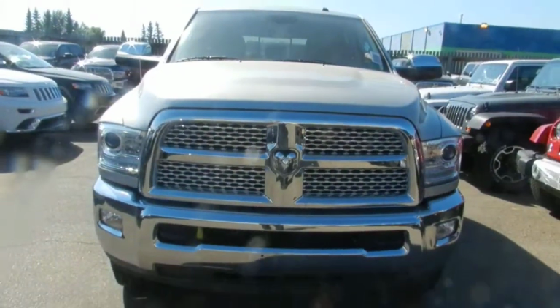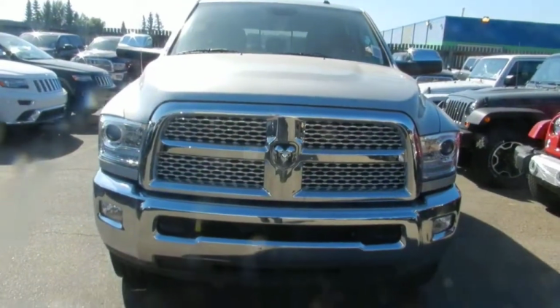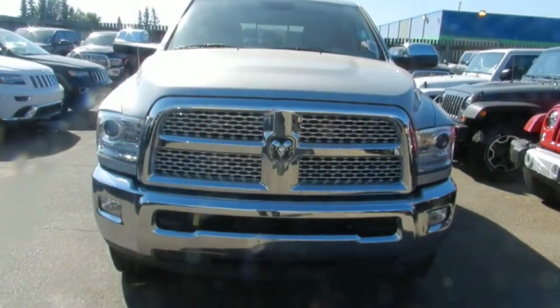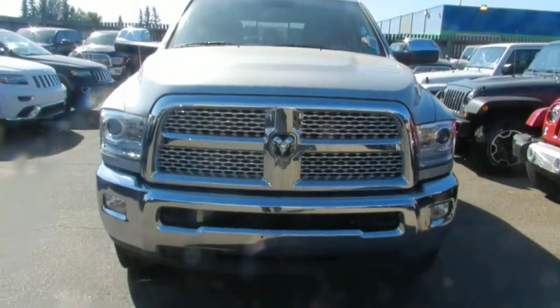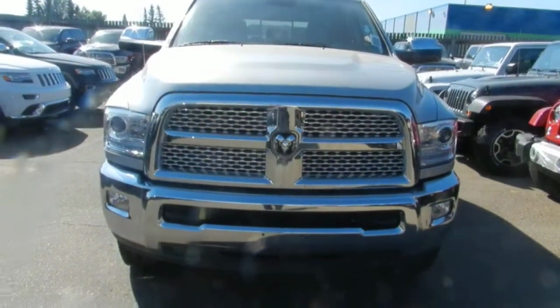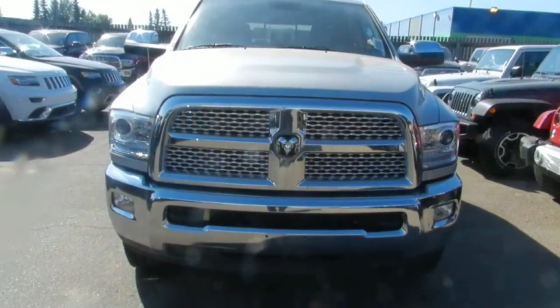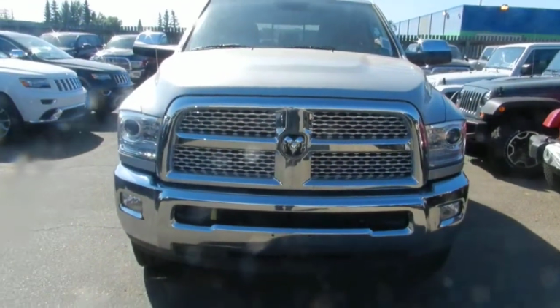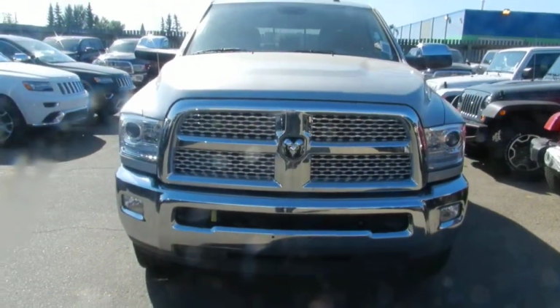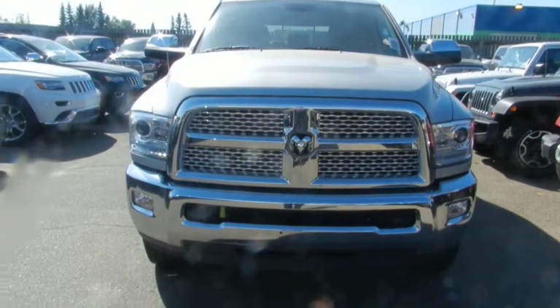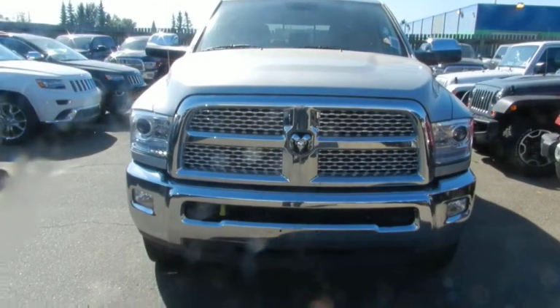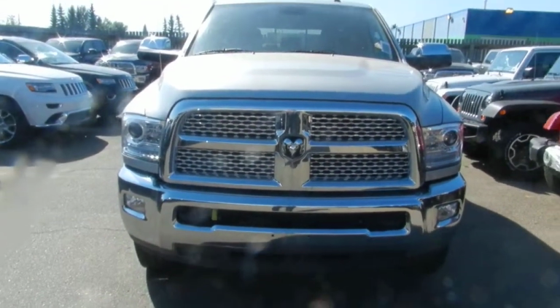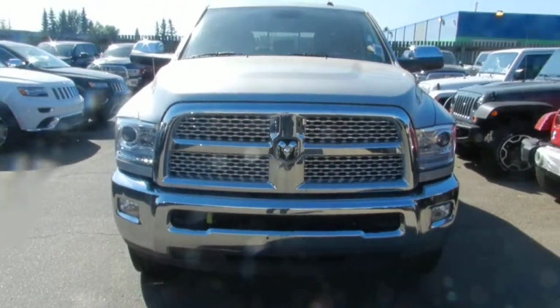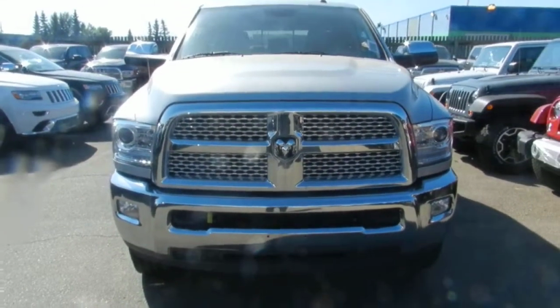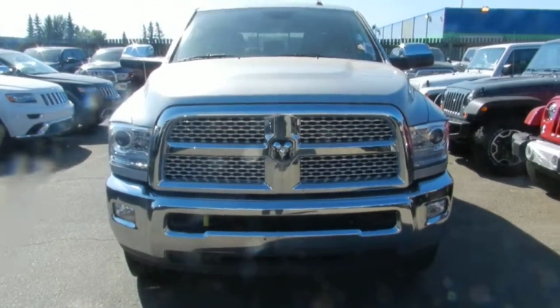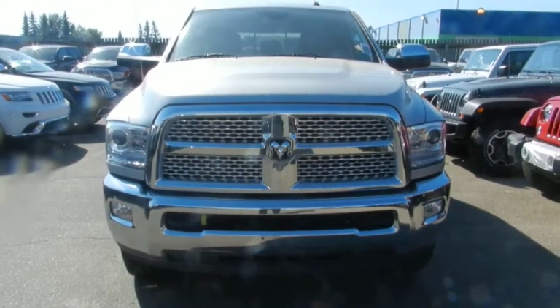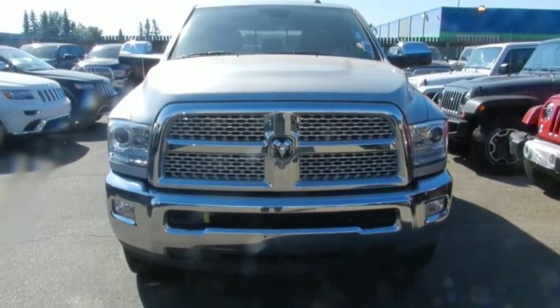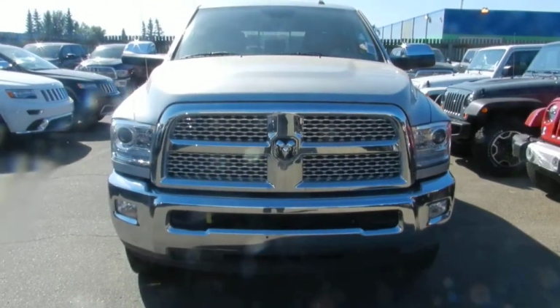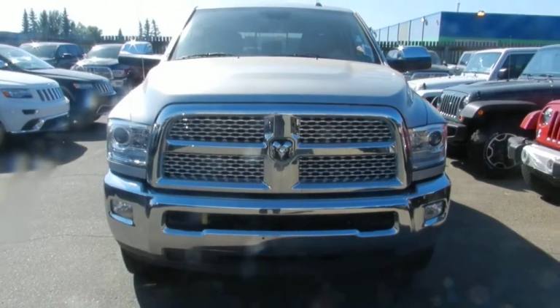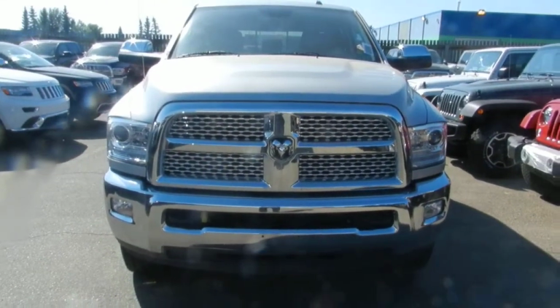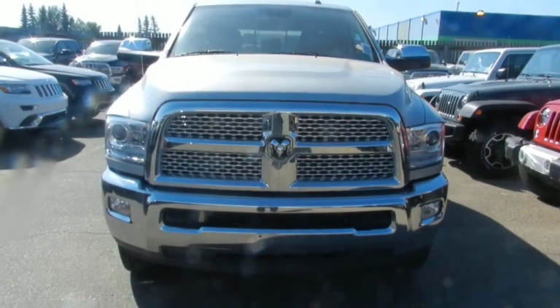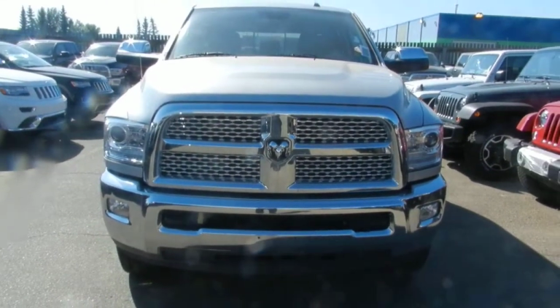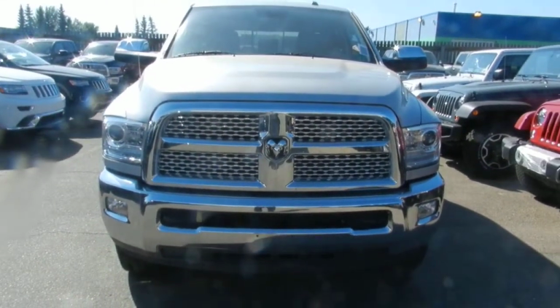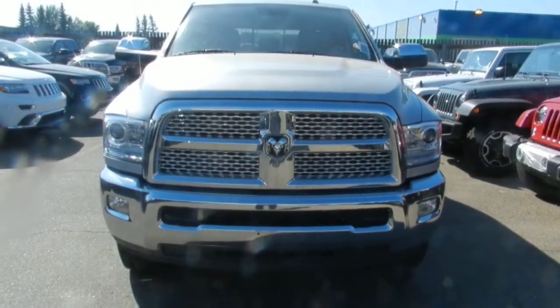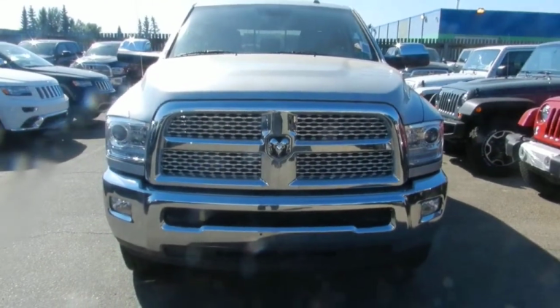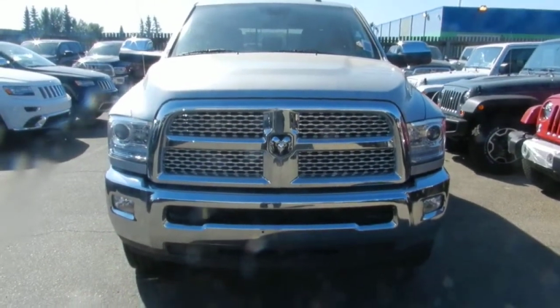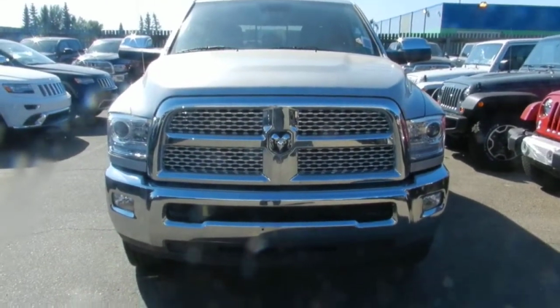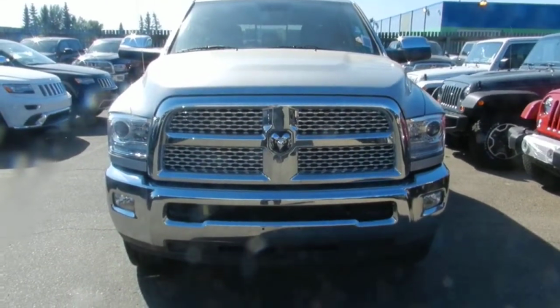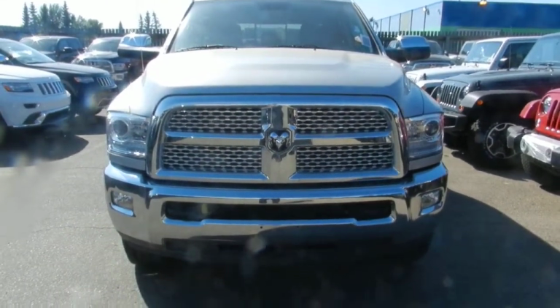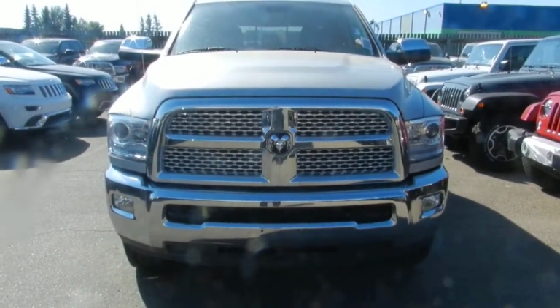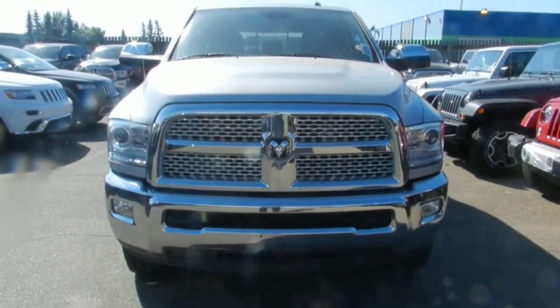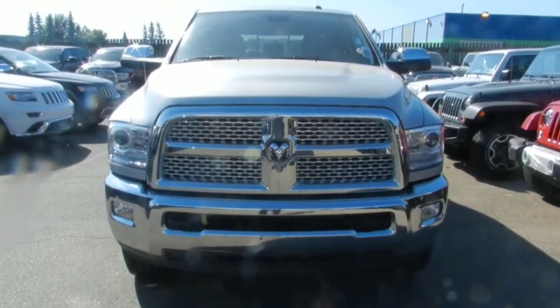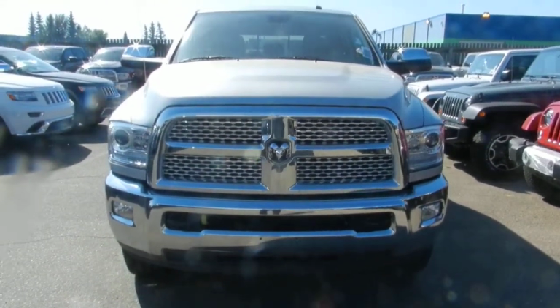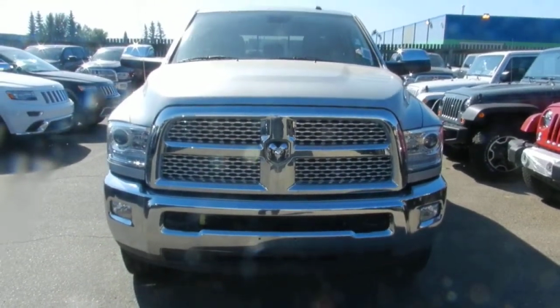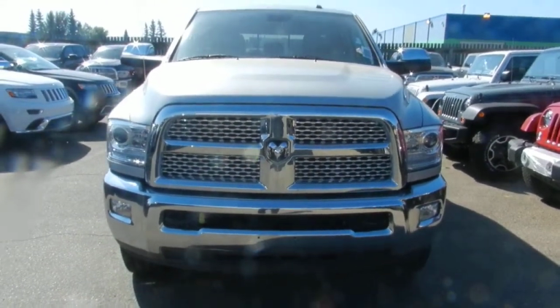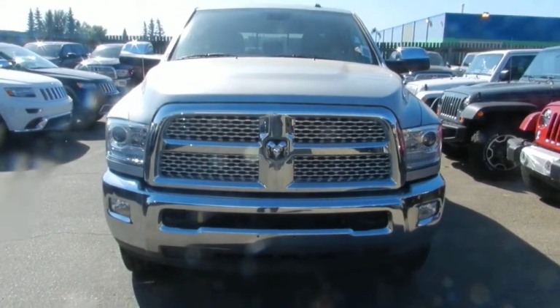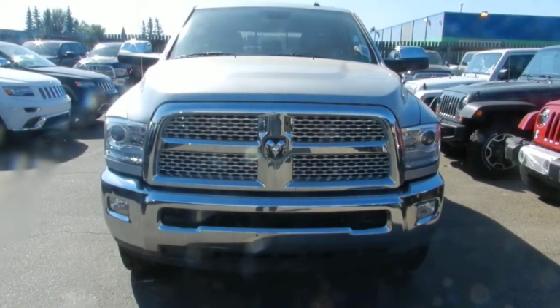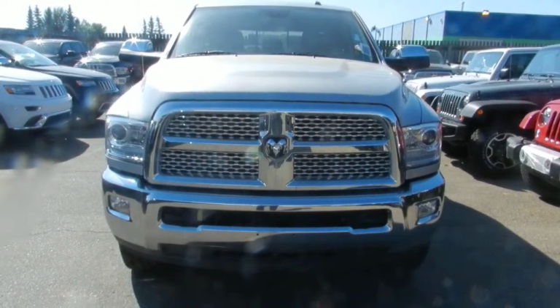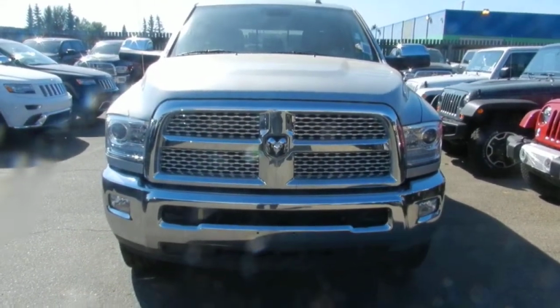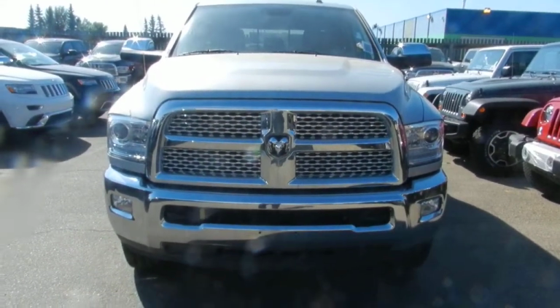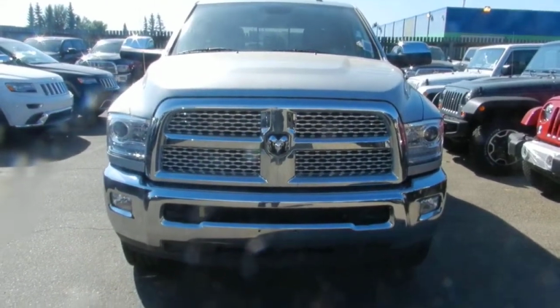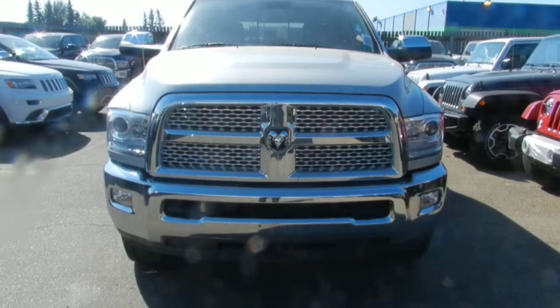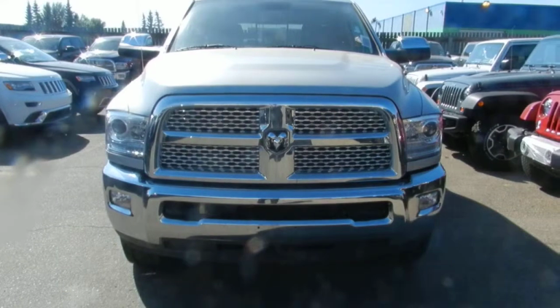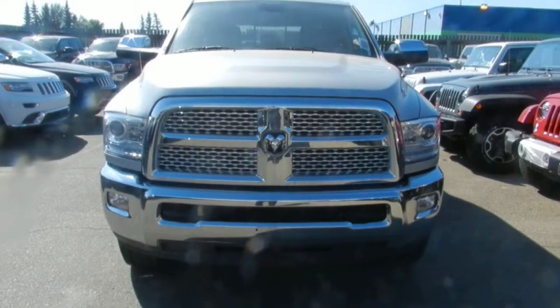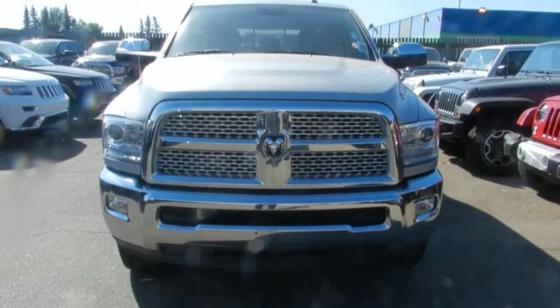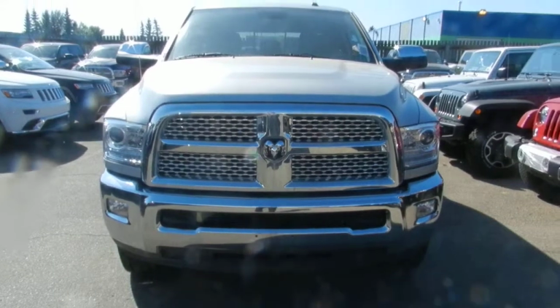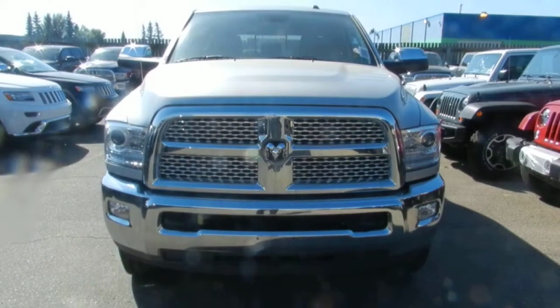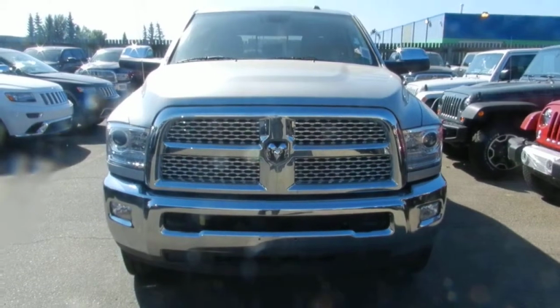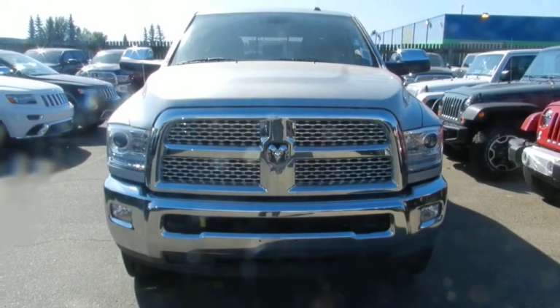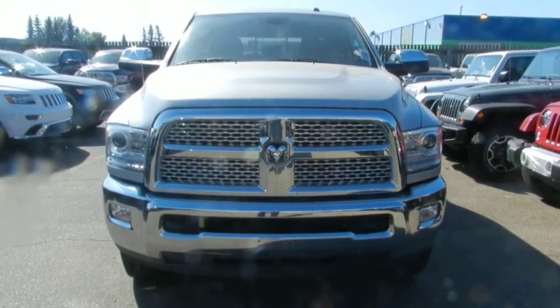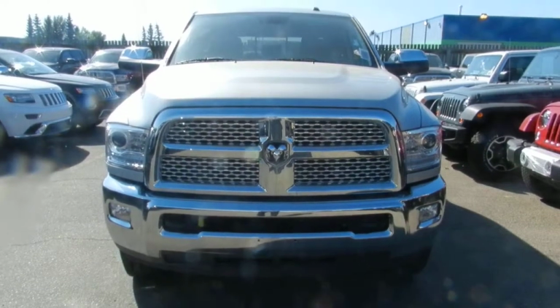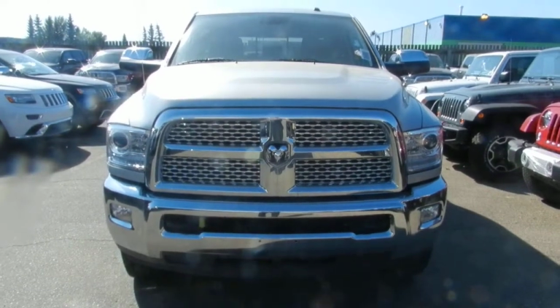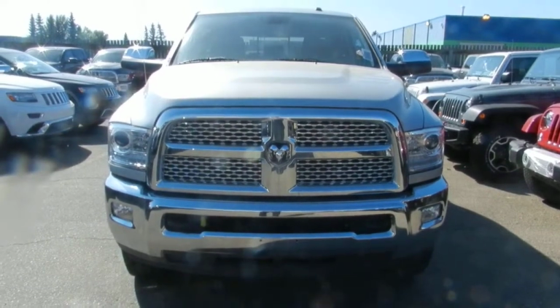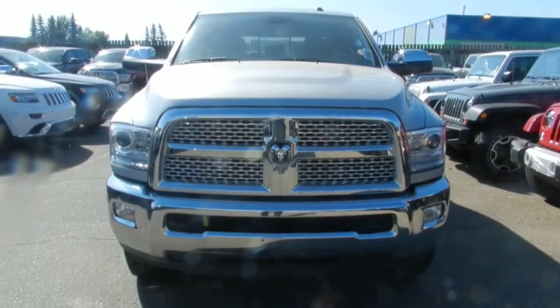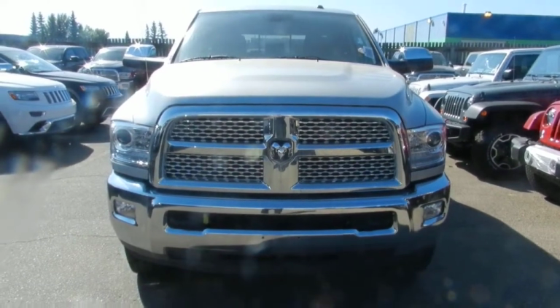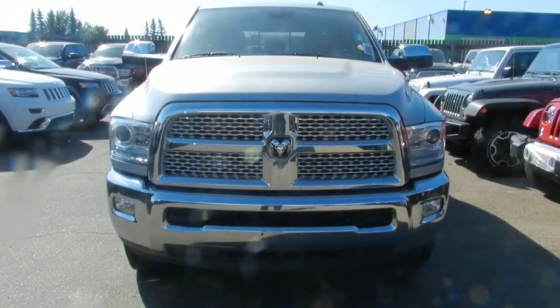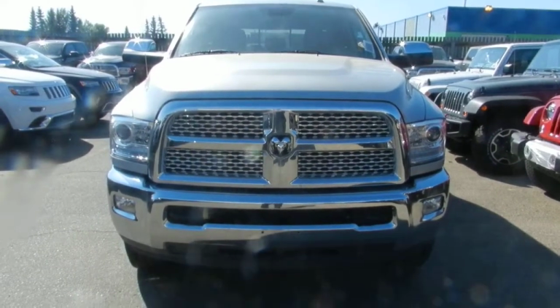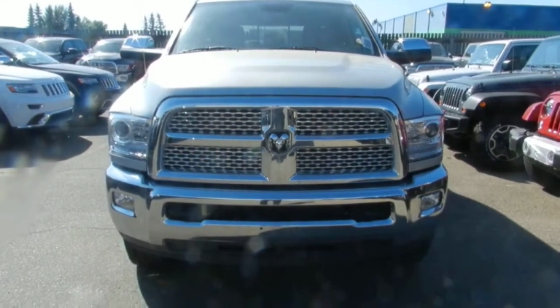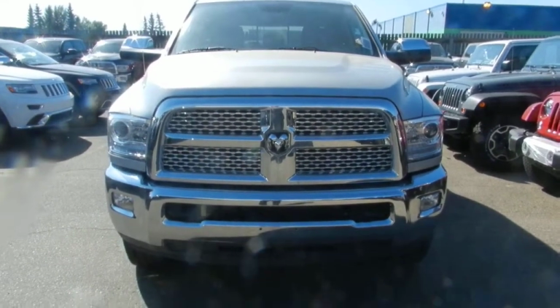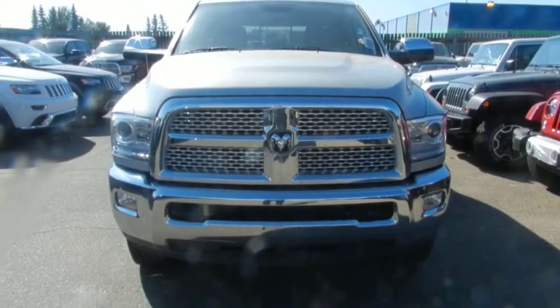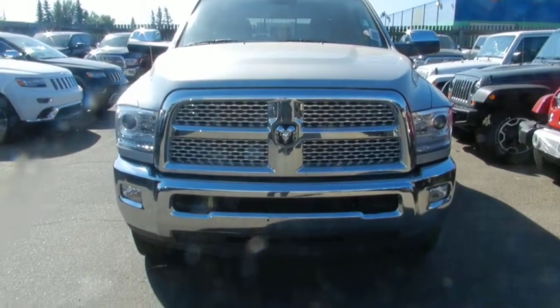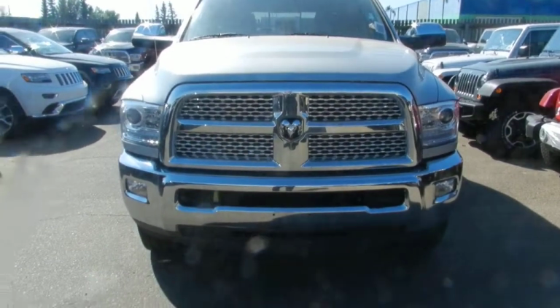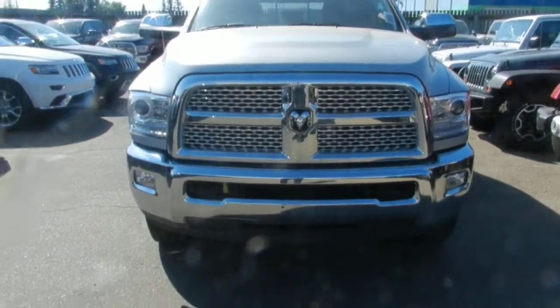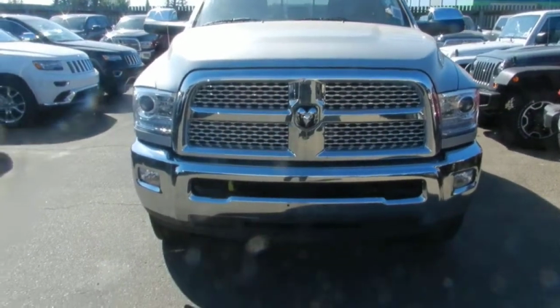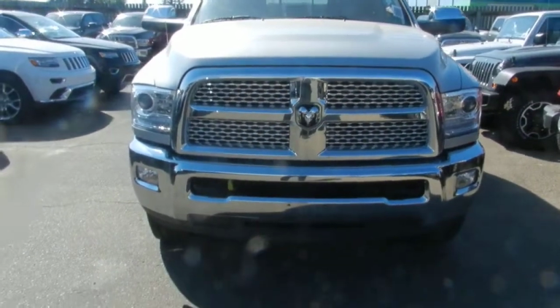My name is Mike. I work at Londonderry Dodge in the new truck department. I'm just going to do a quick video walk around on the Ram 3500 Megacab Laramie.